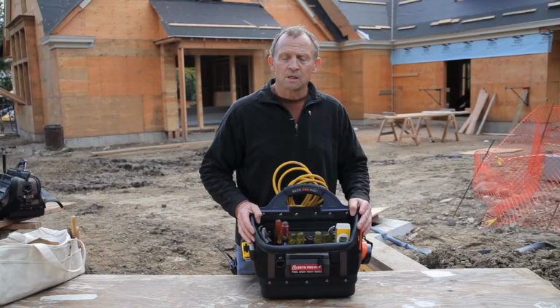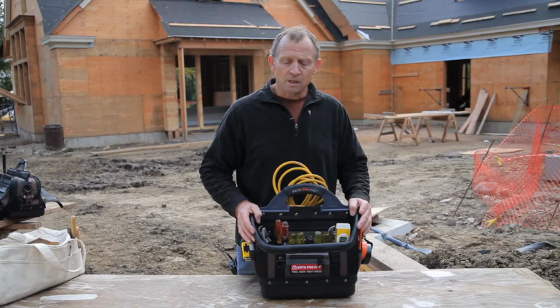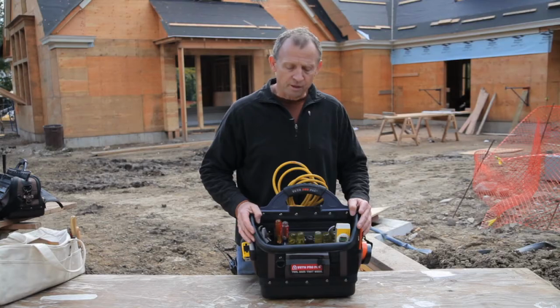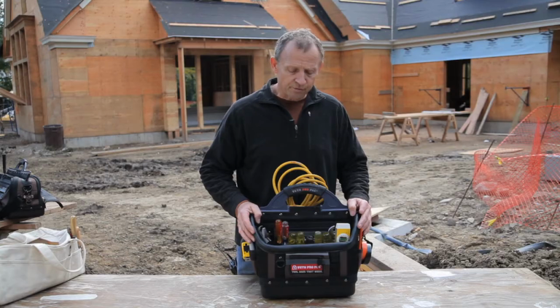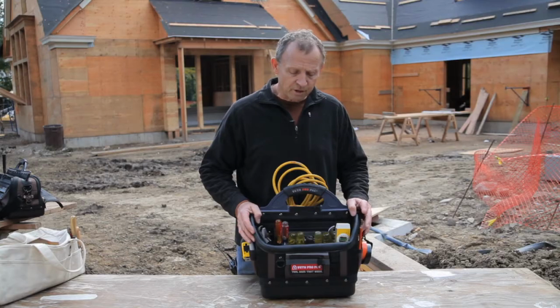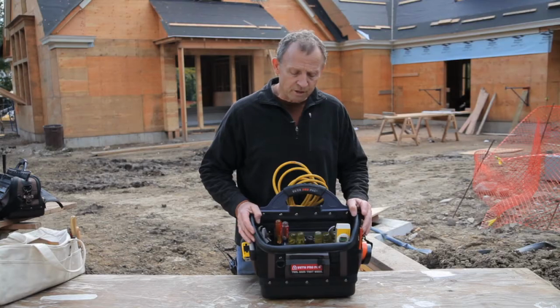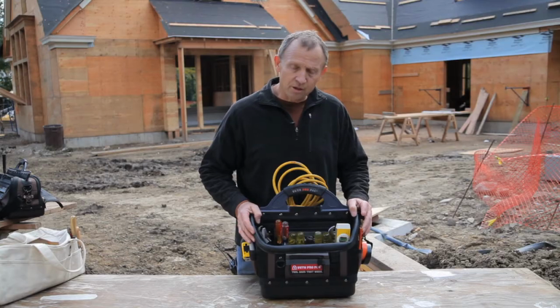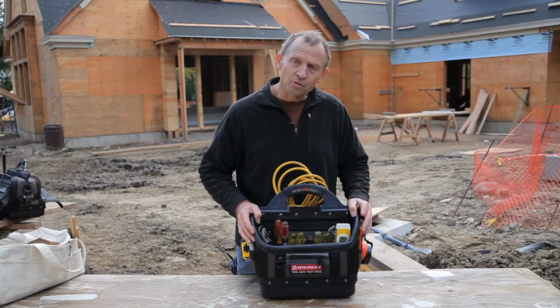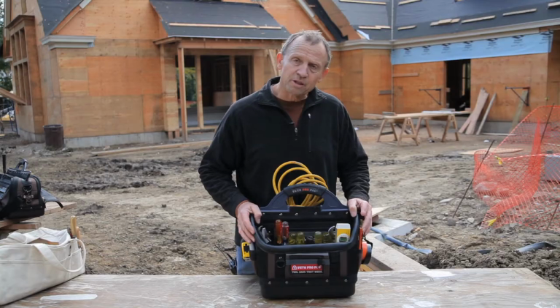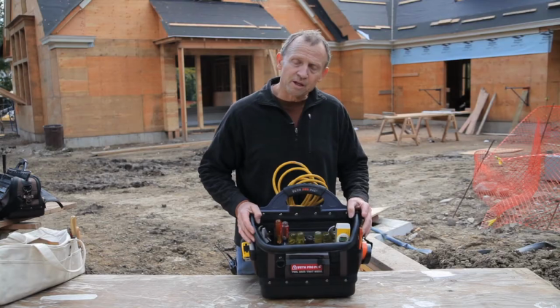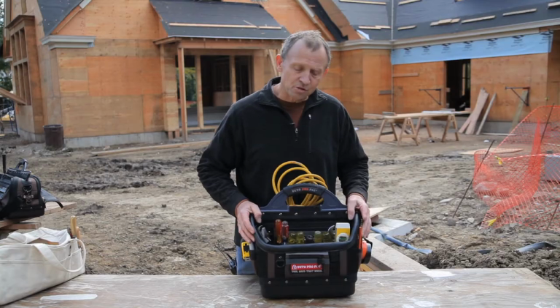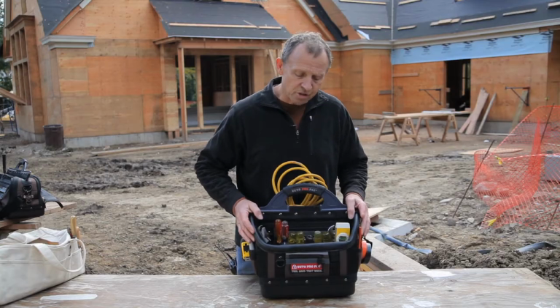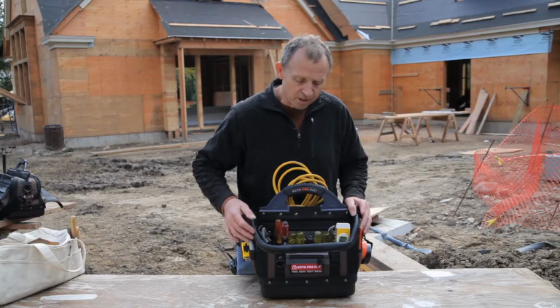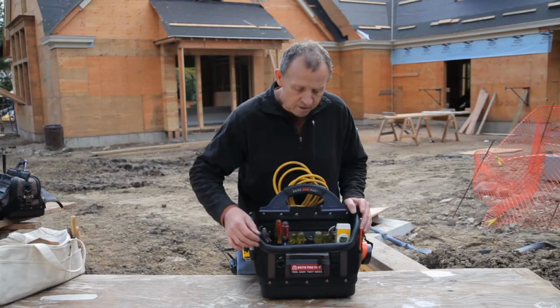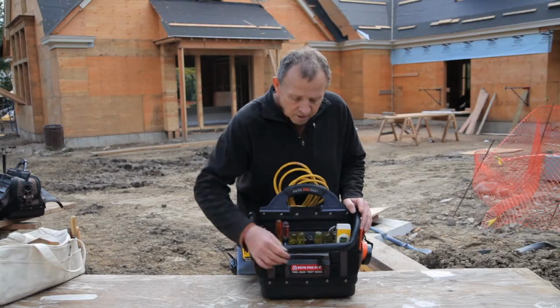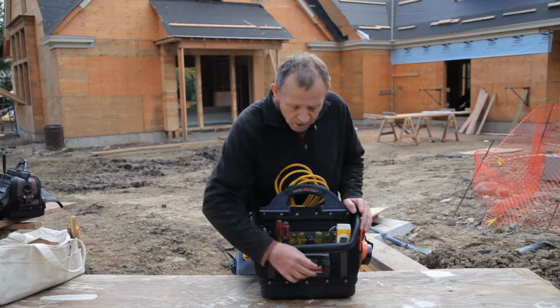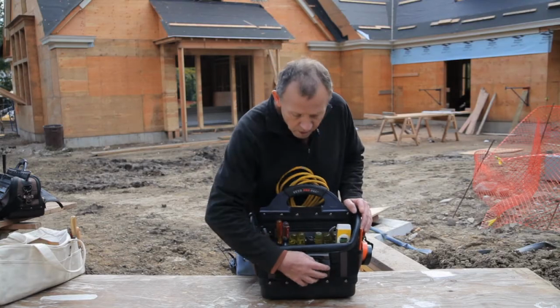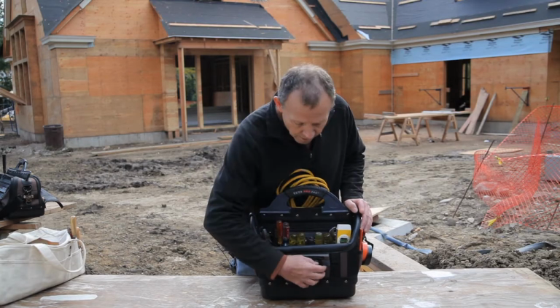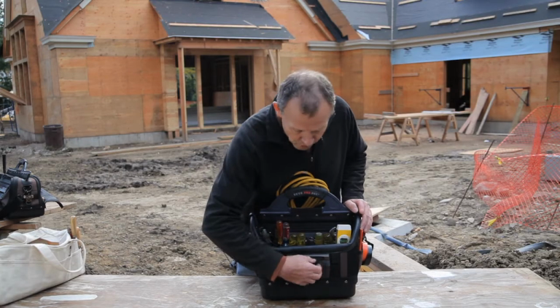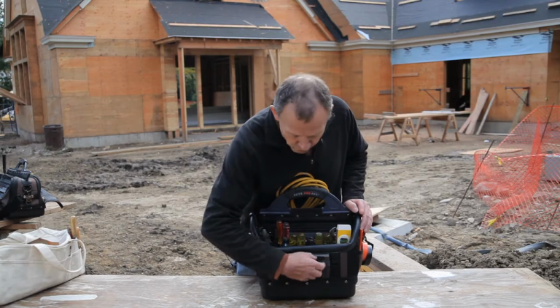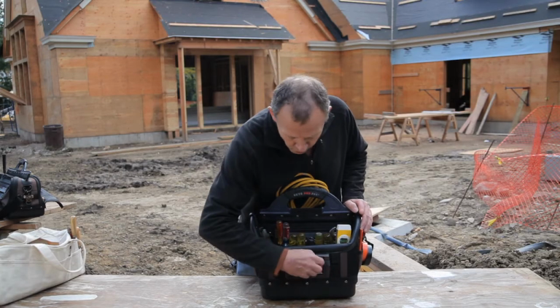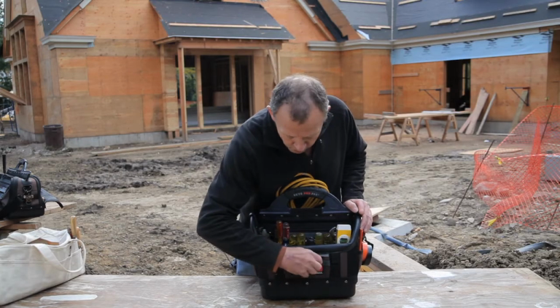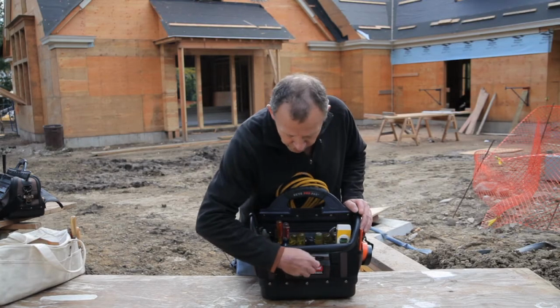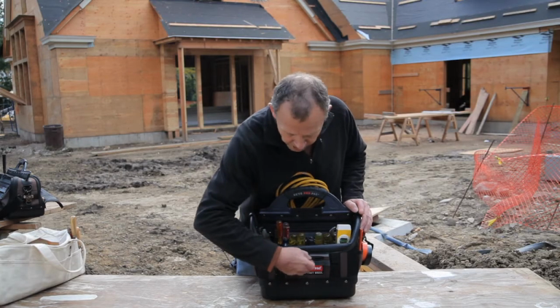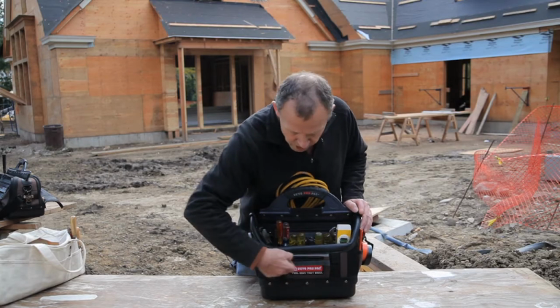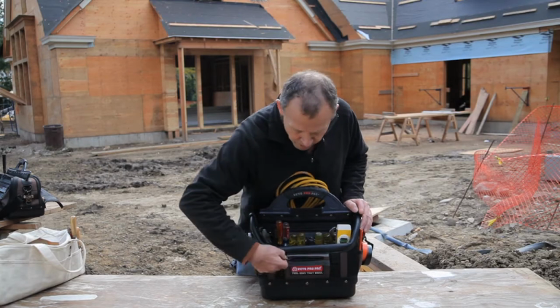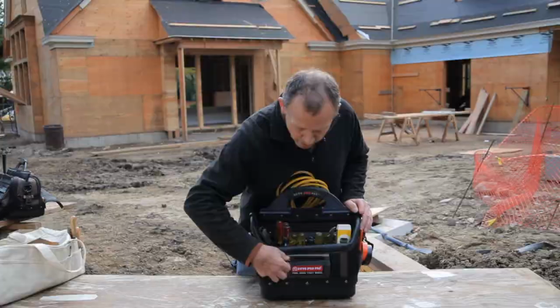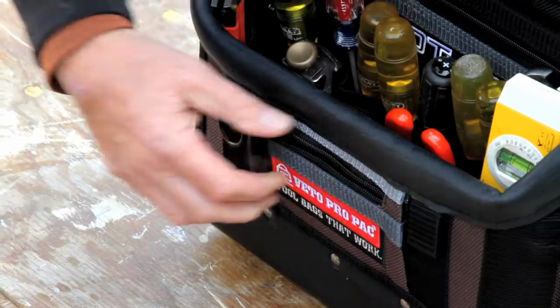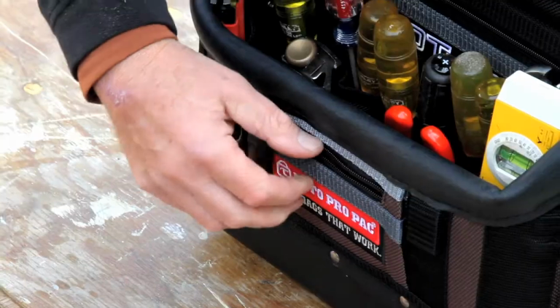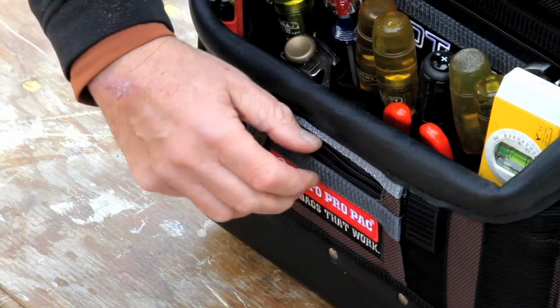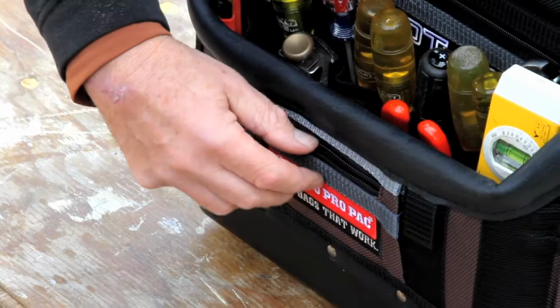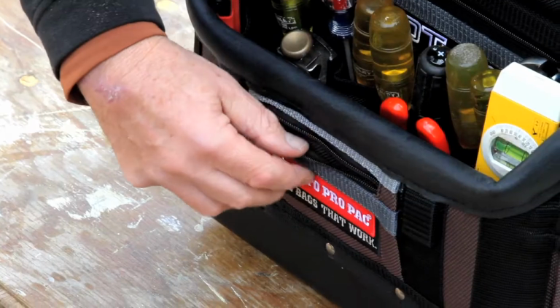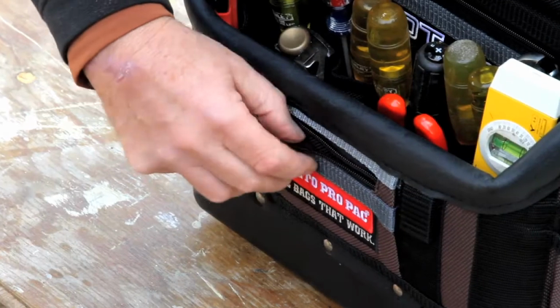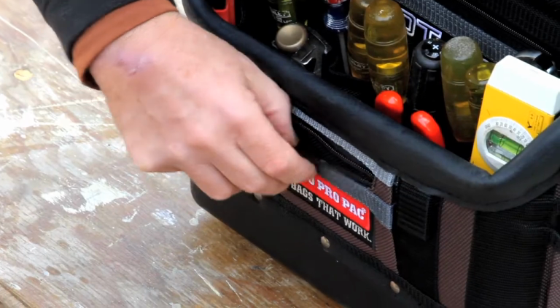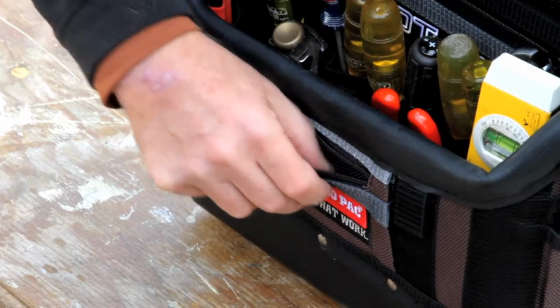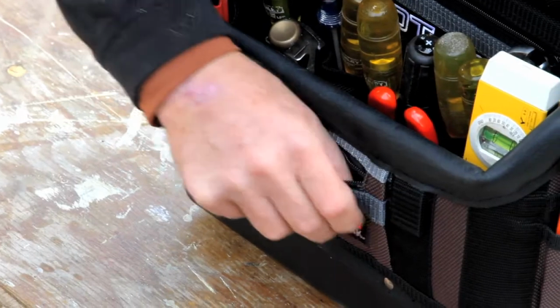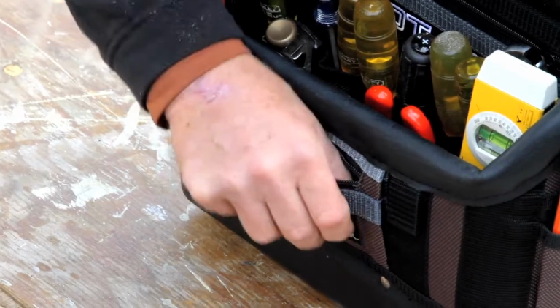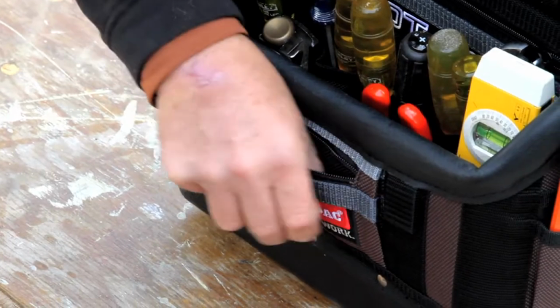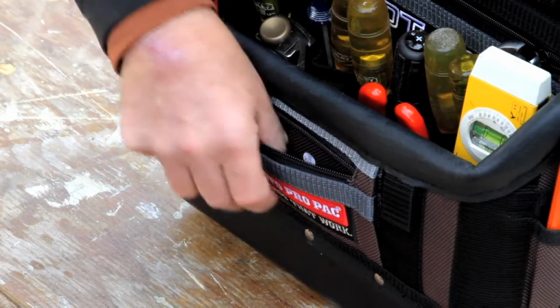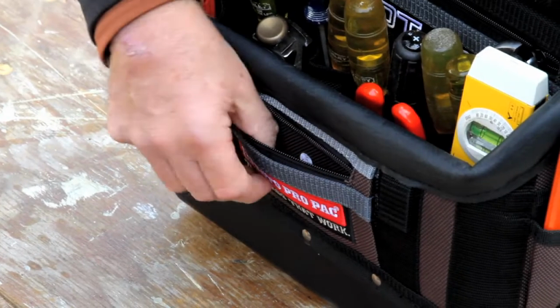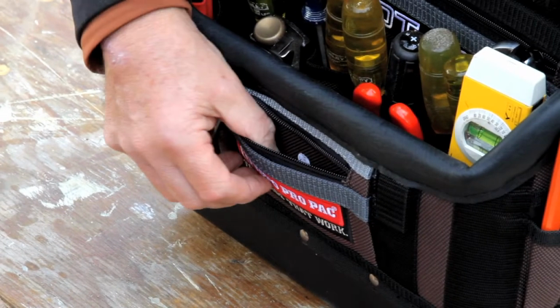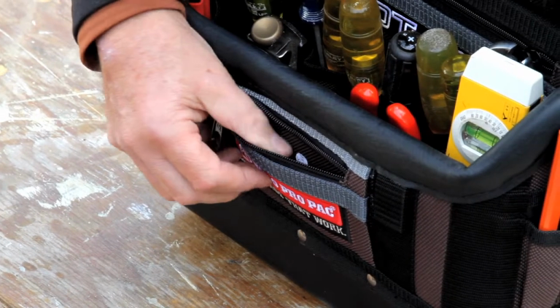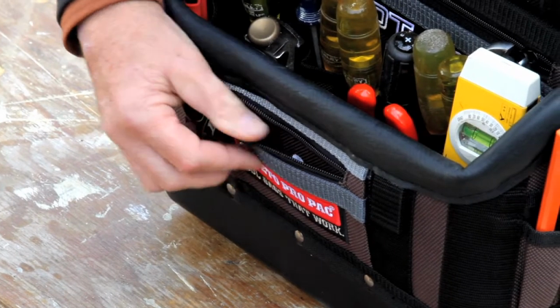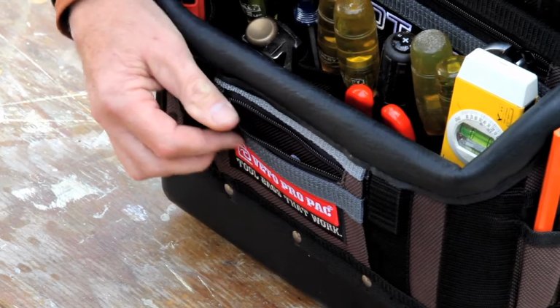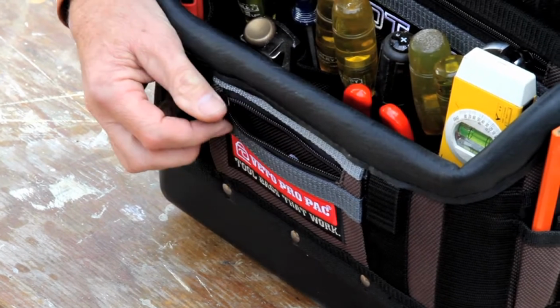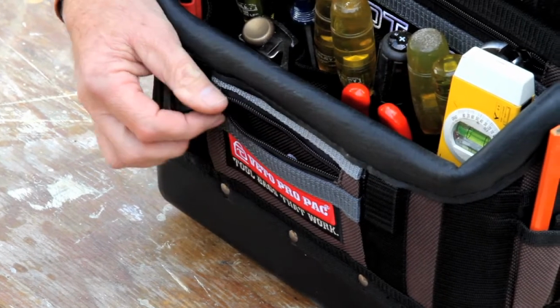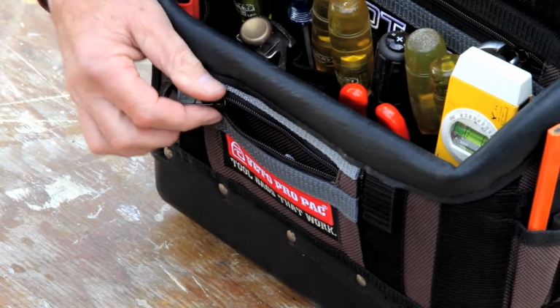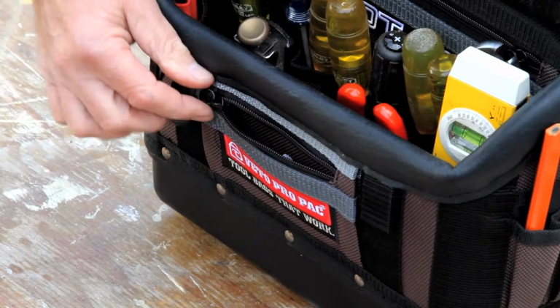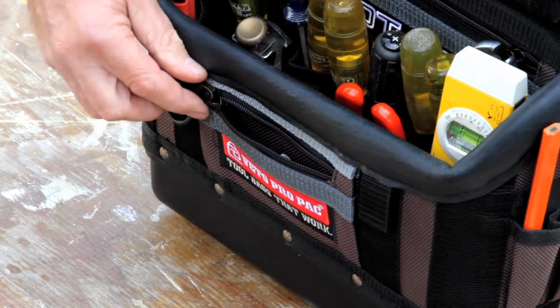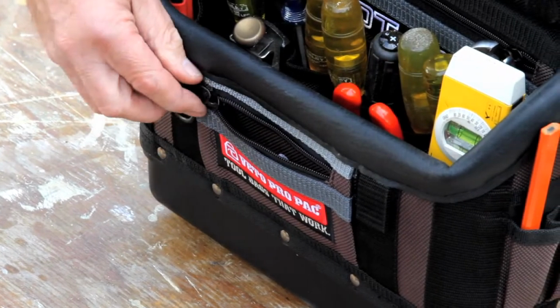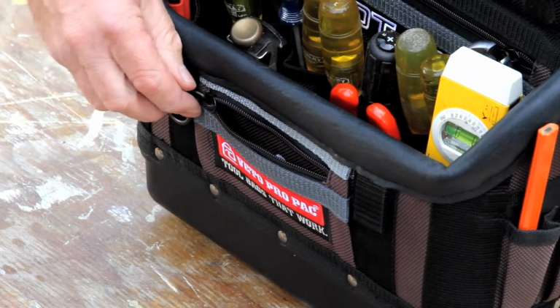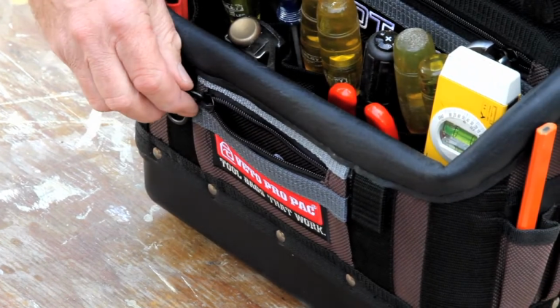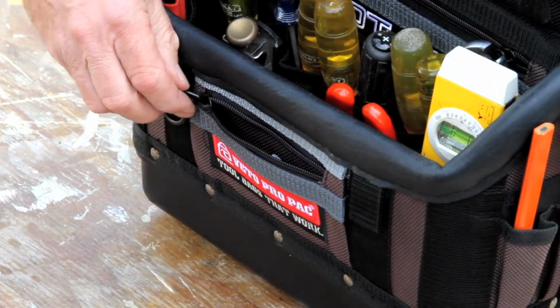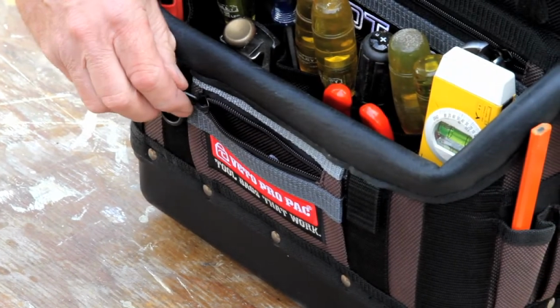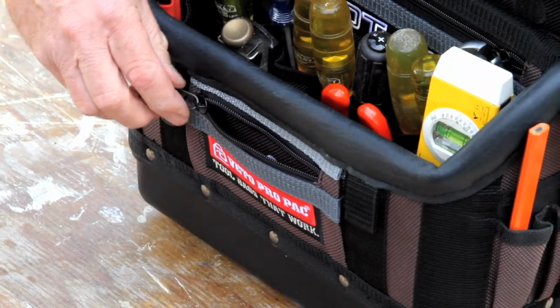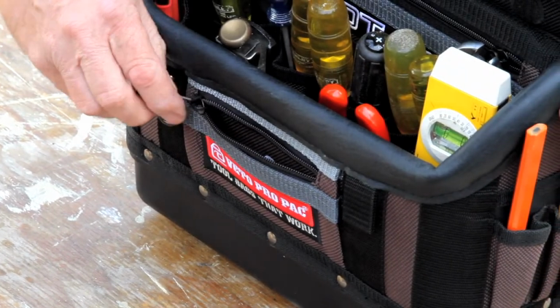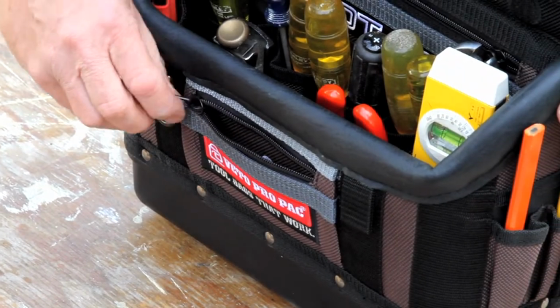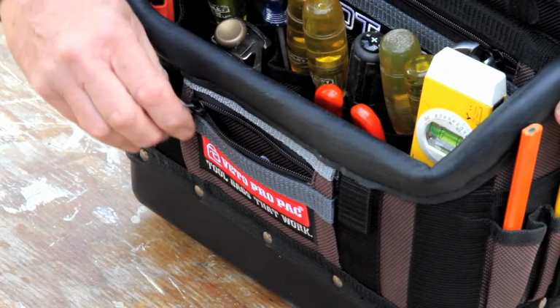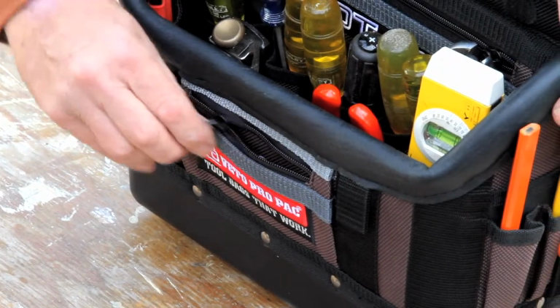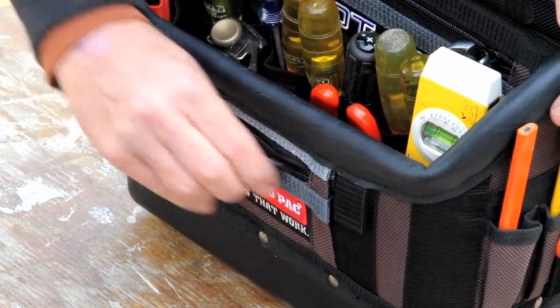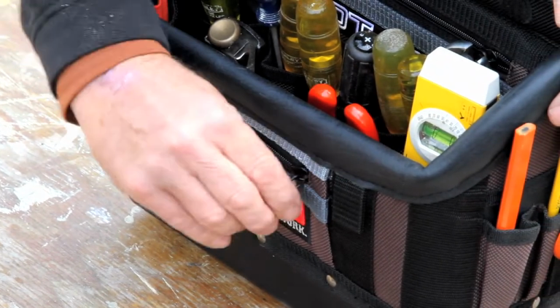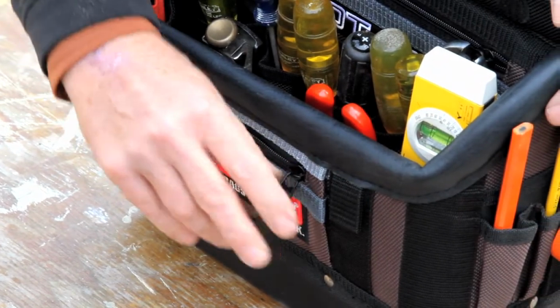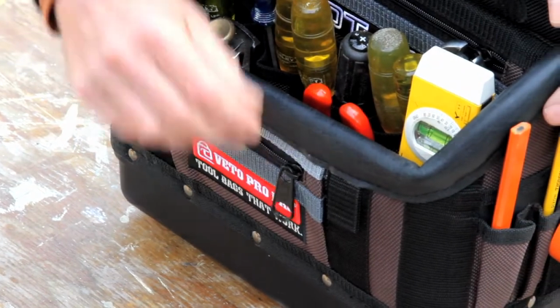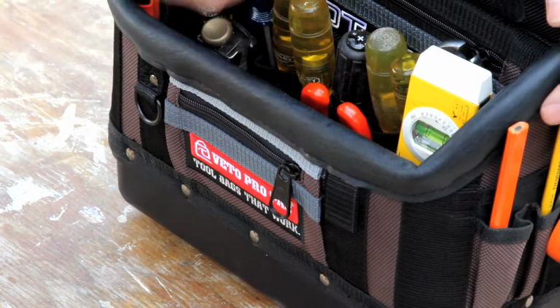On the front of the OT-LC we have a small flat zippered pocket, which is great for small items — wire nuts, bits, and so forth.